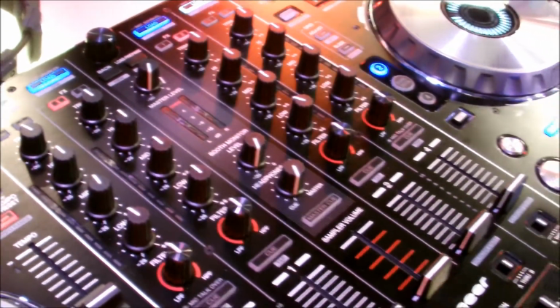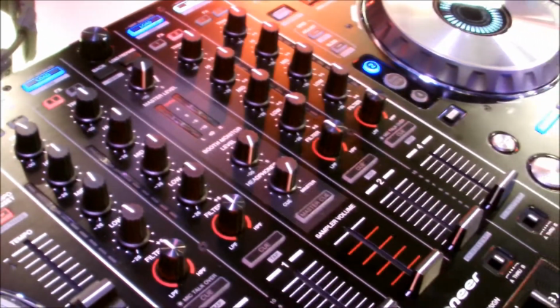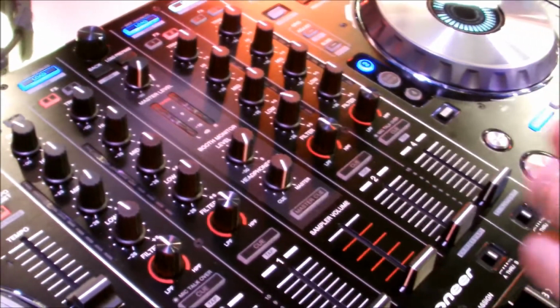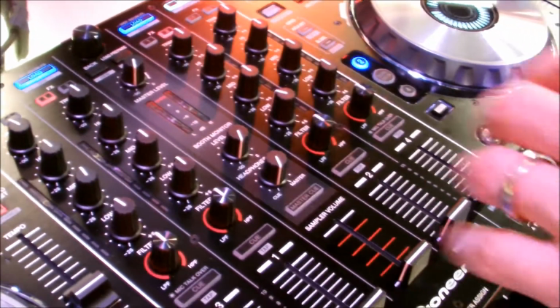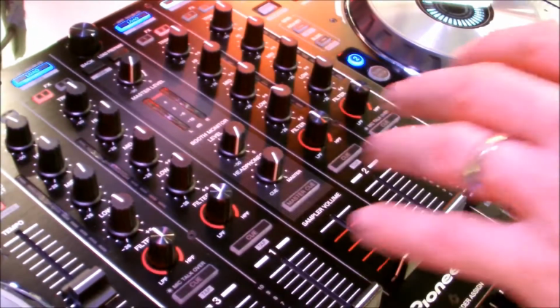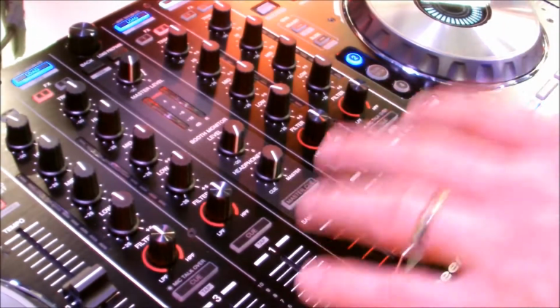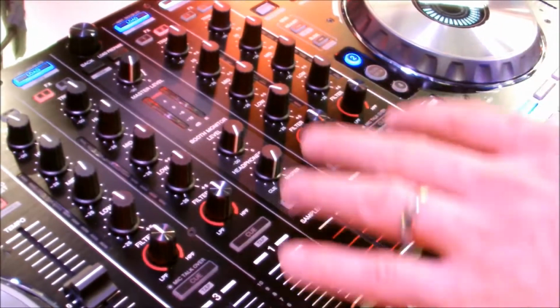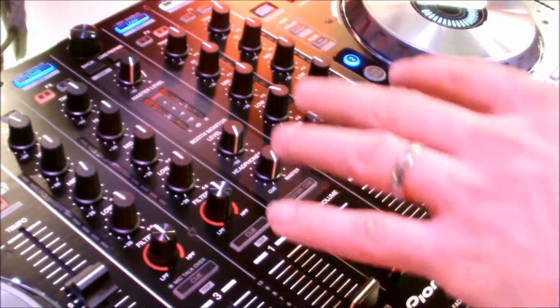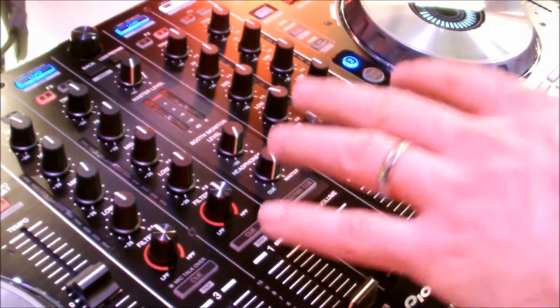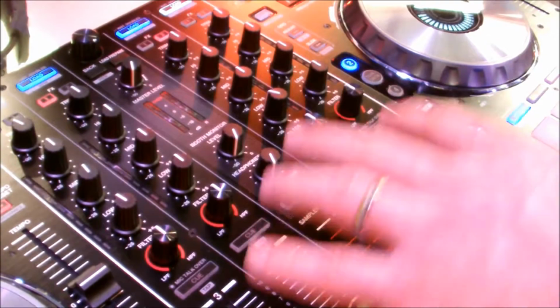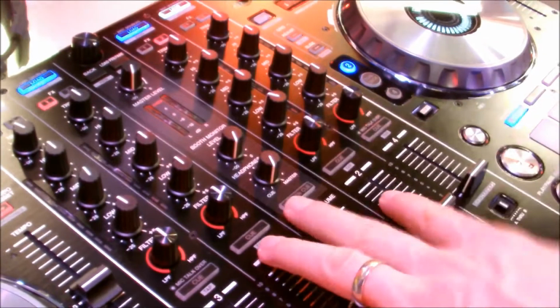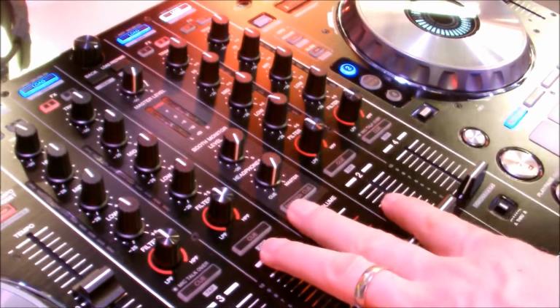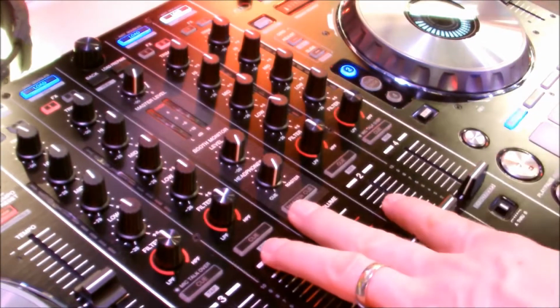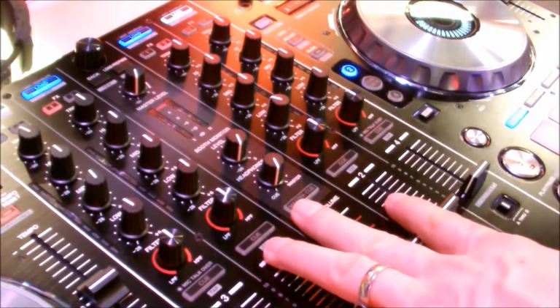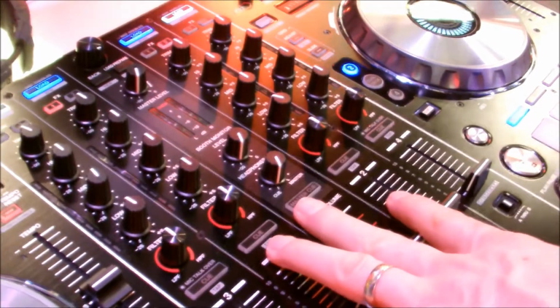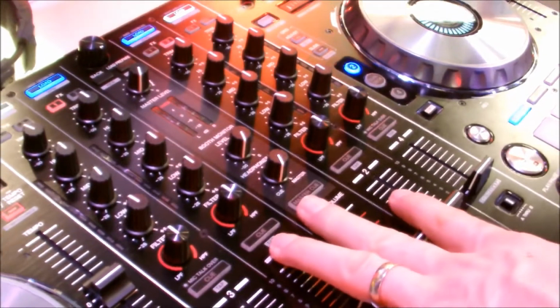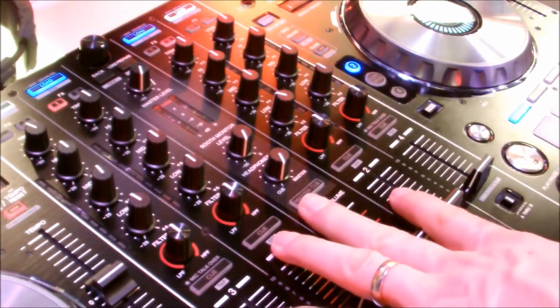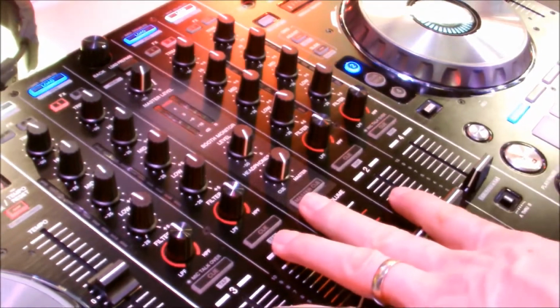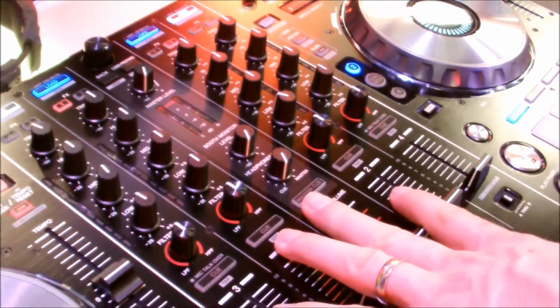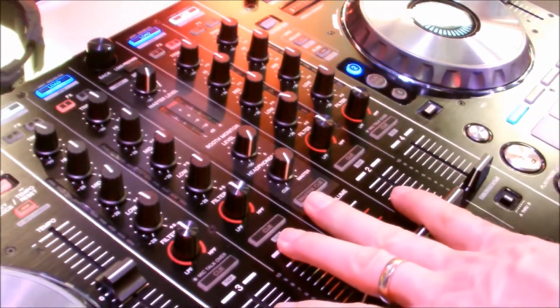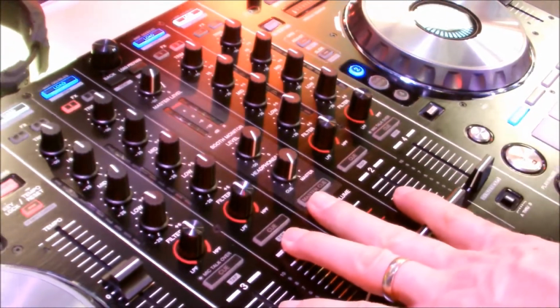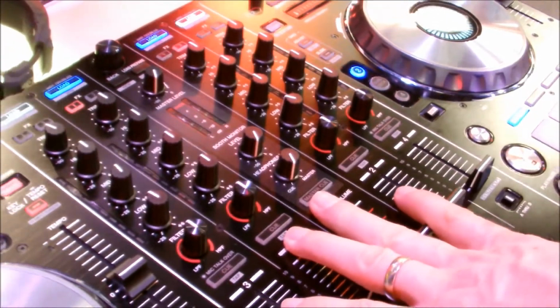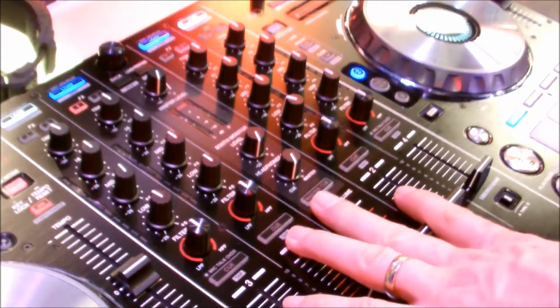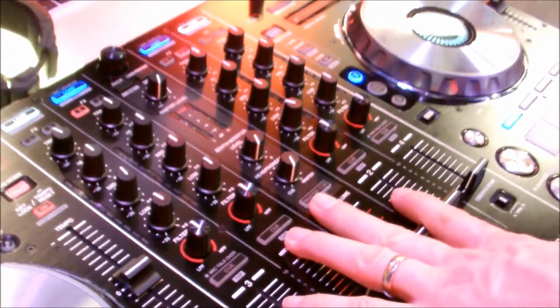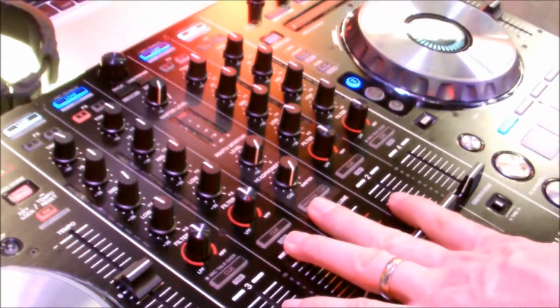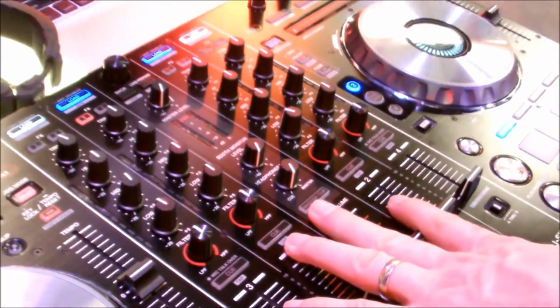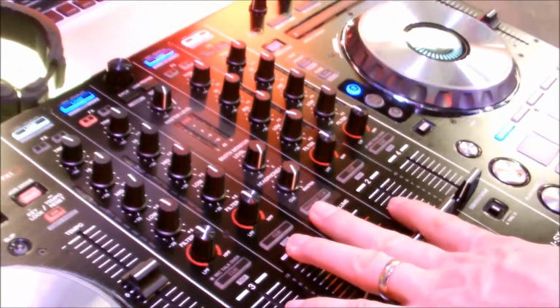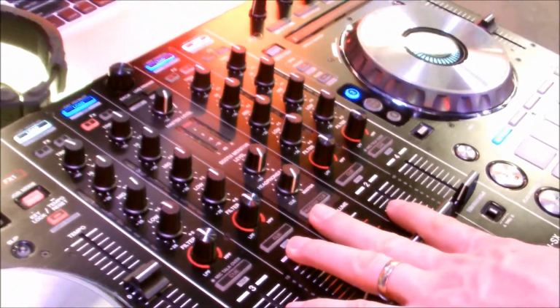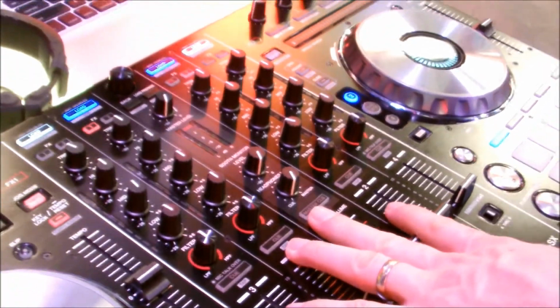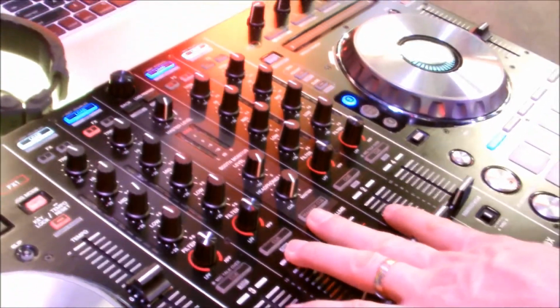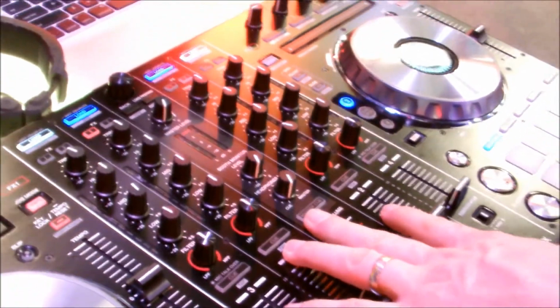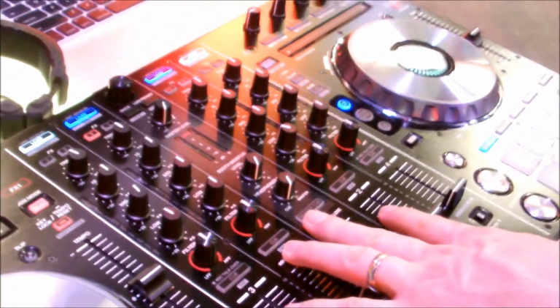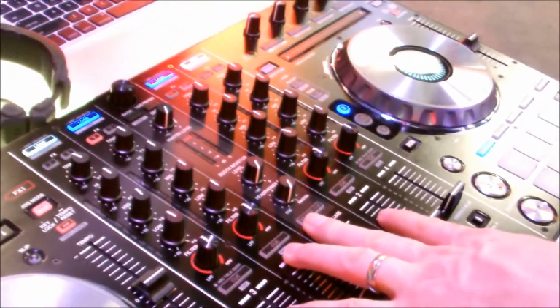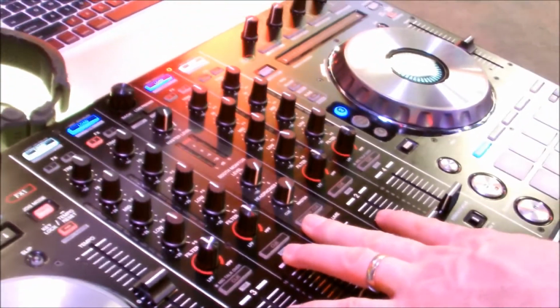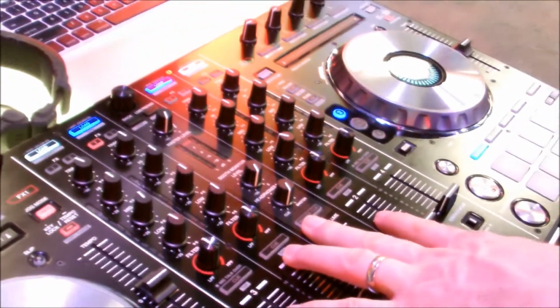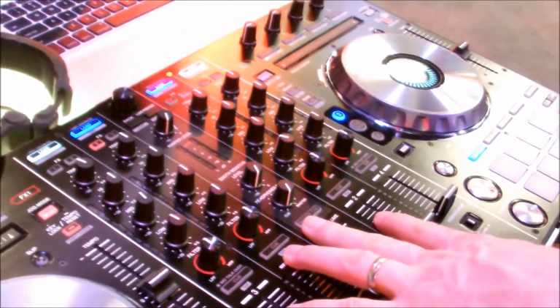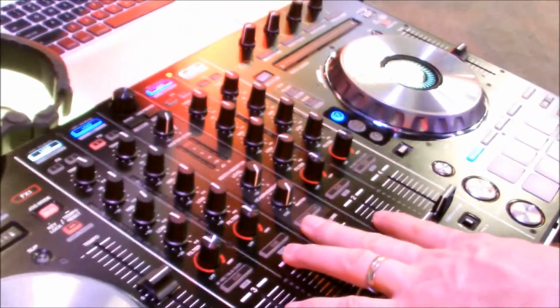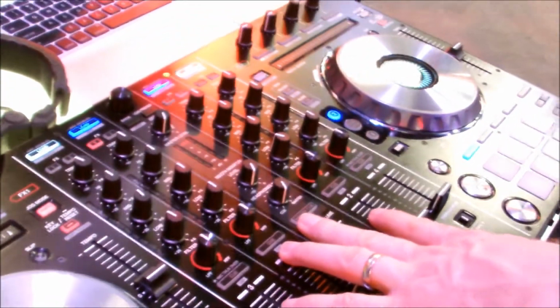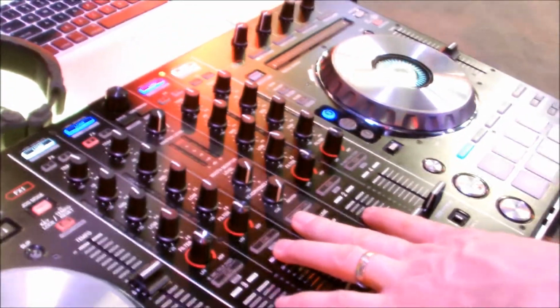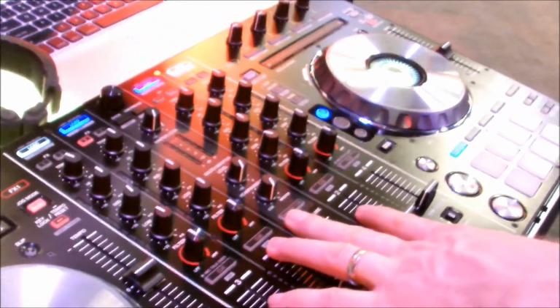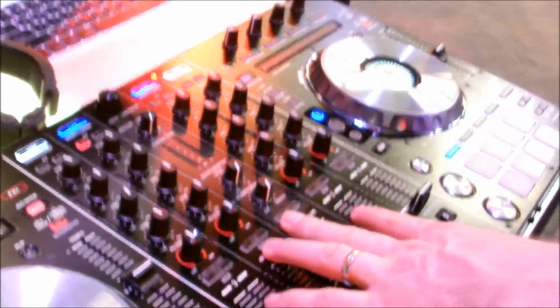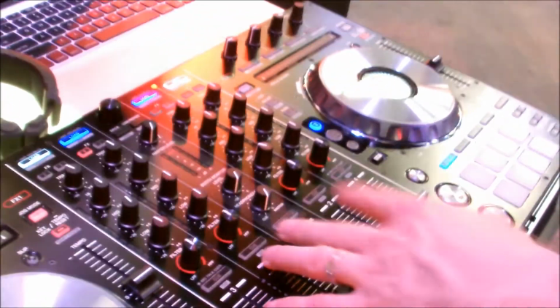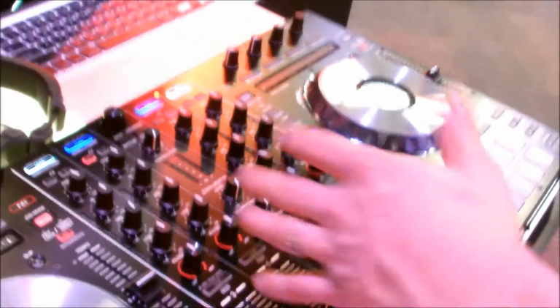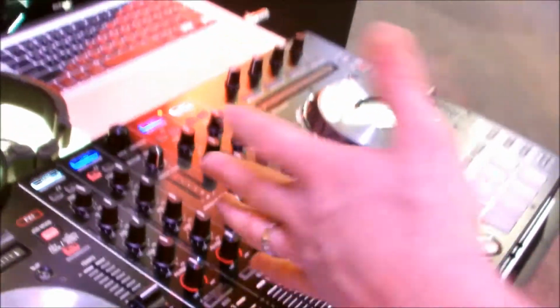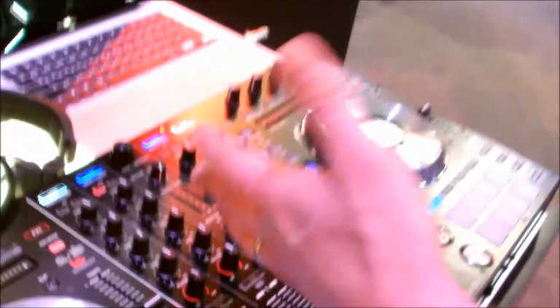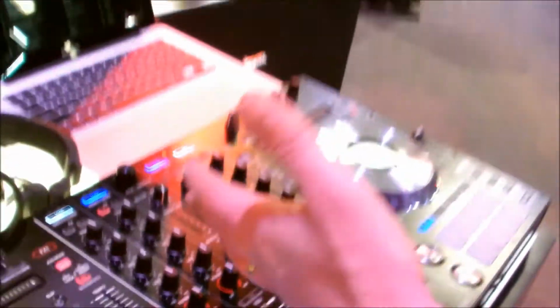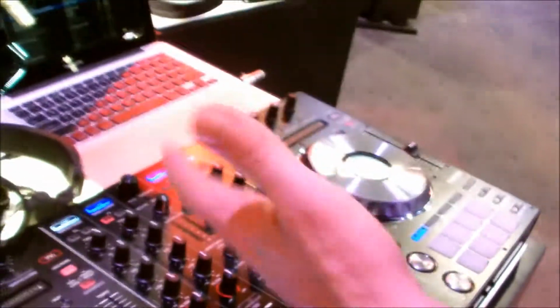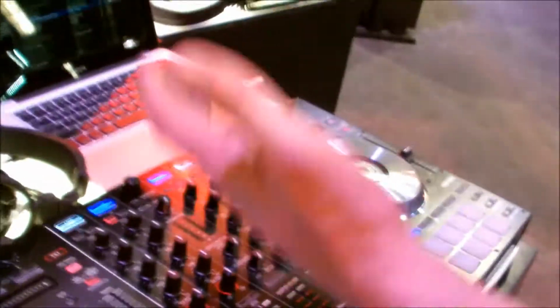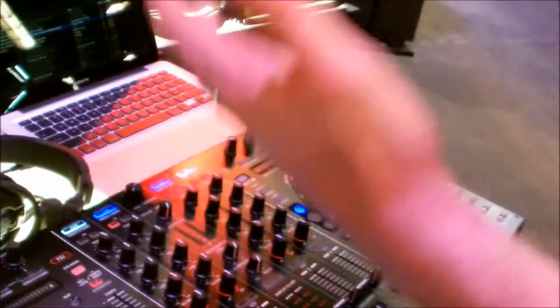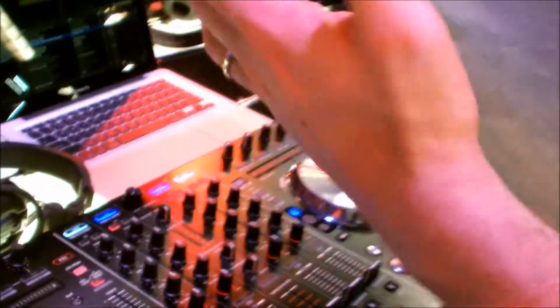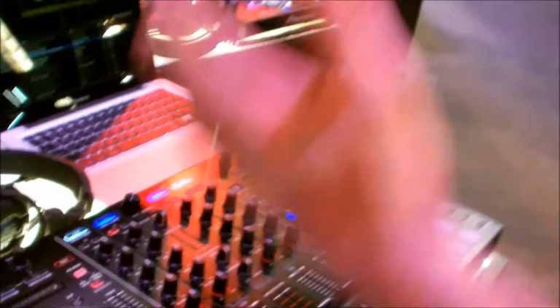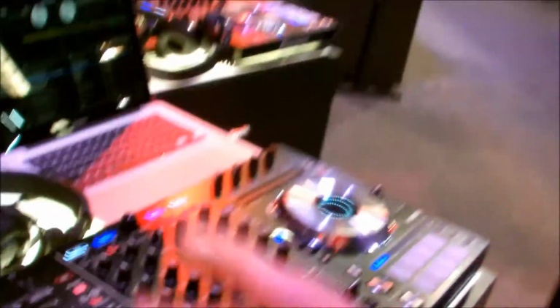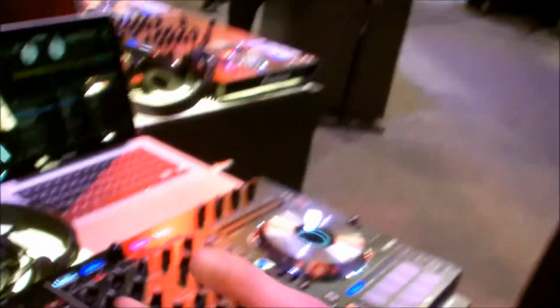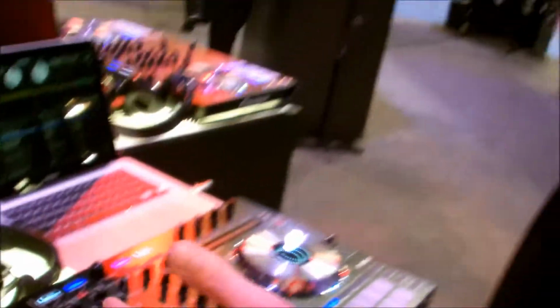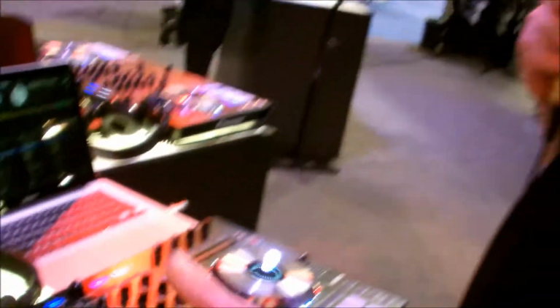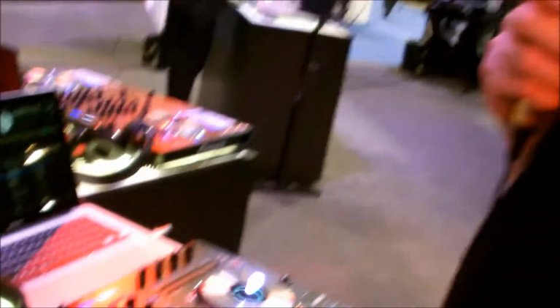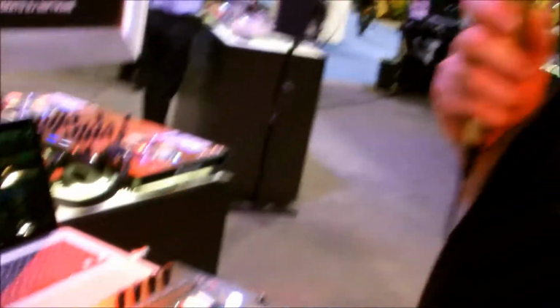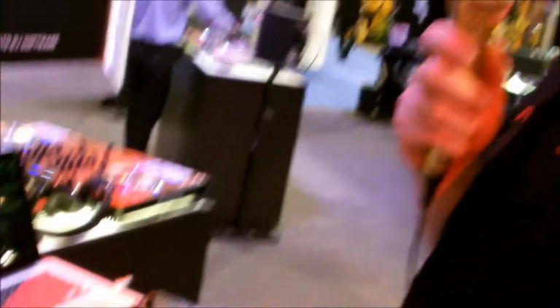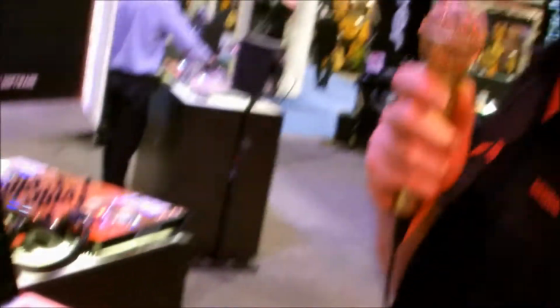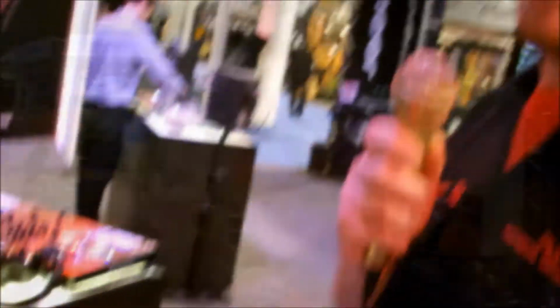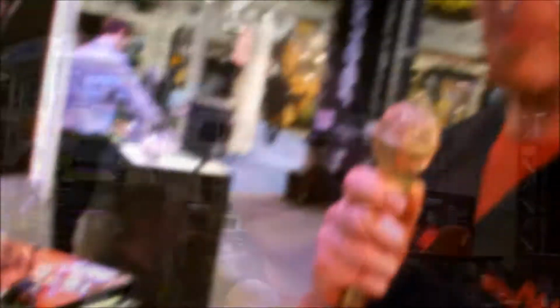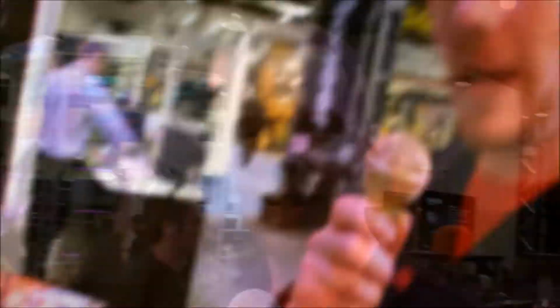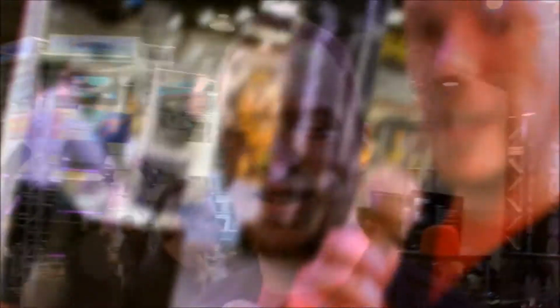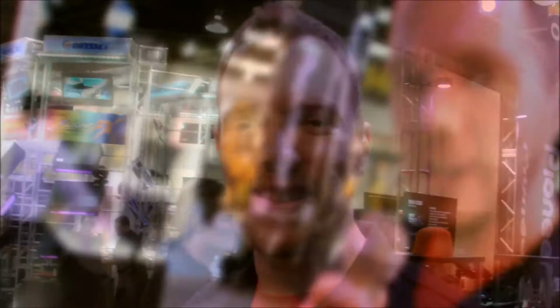This is a great unit. This one comes in around $1,099, and it's just a fantastic controller from Pioneer.